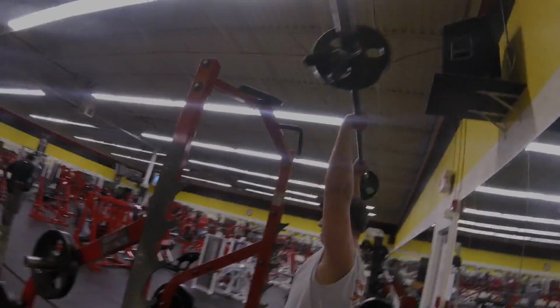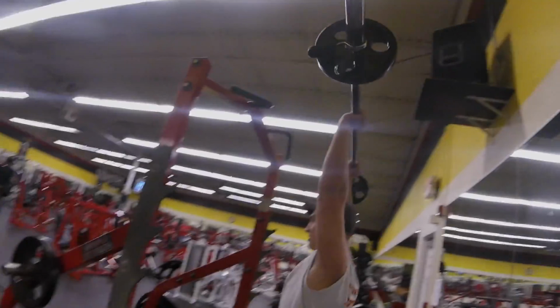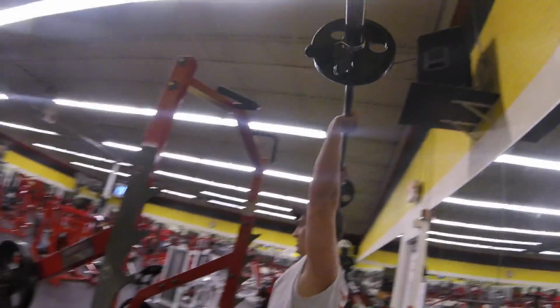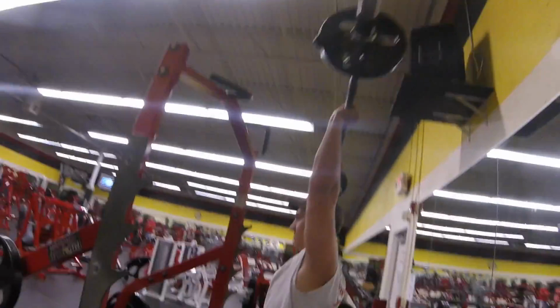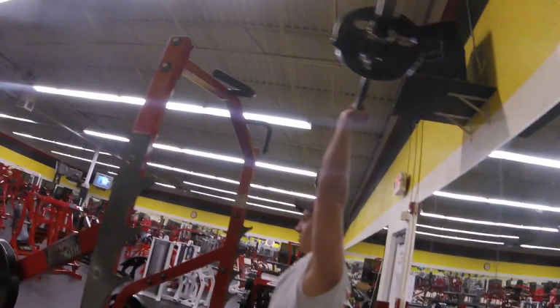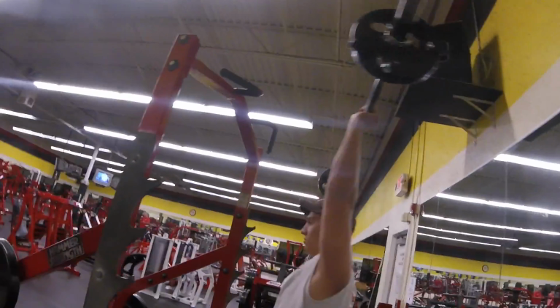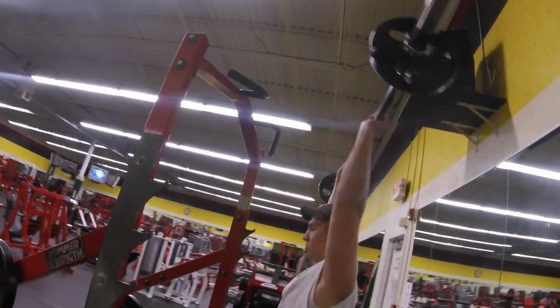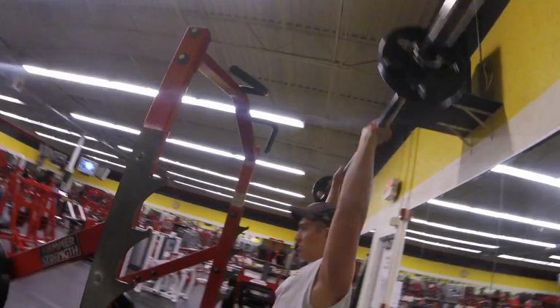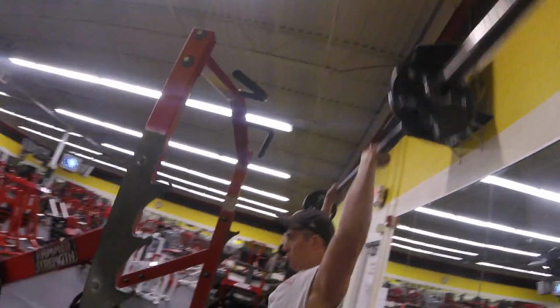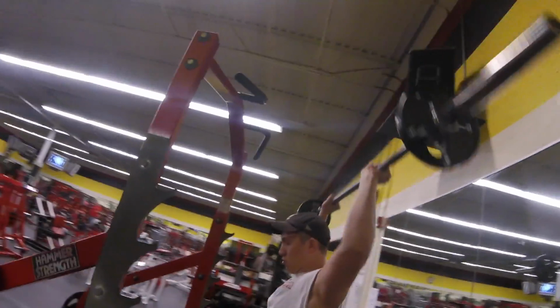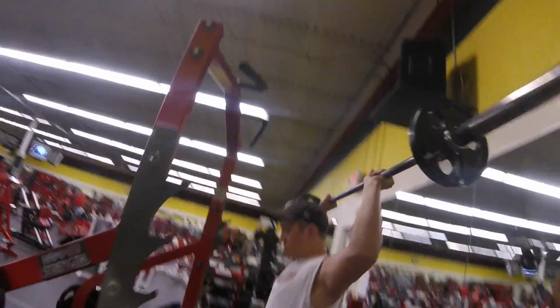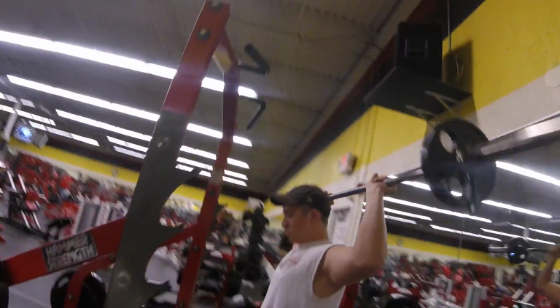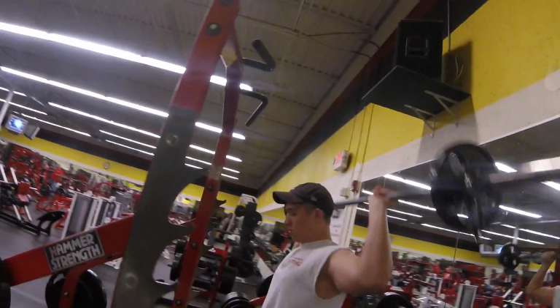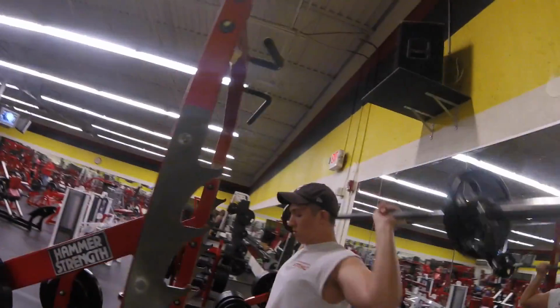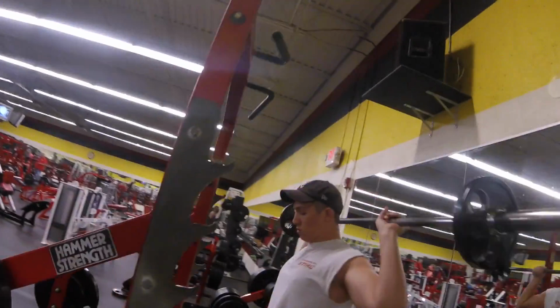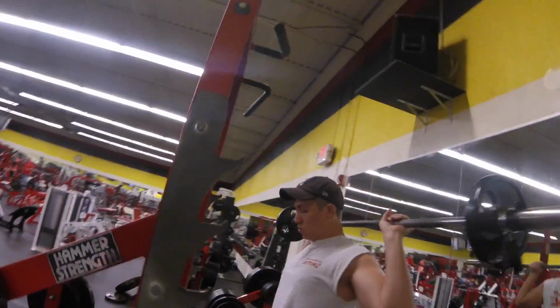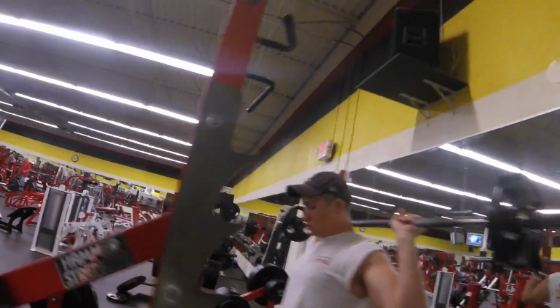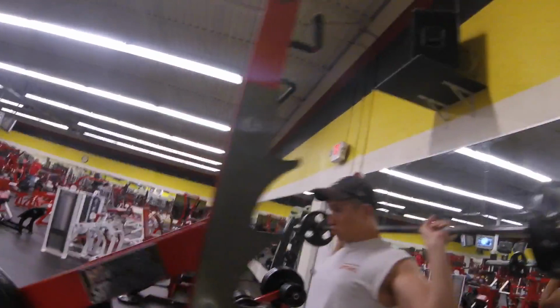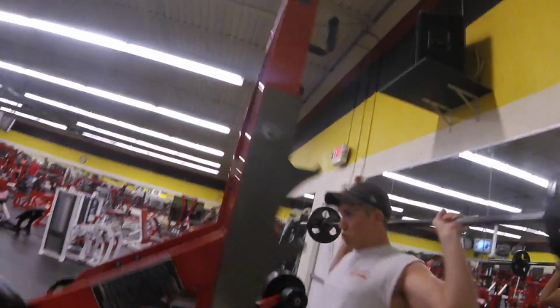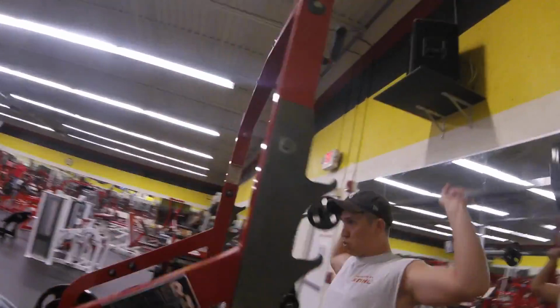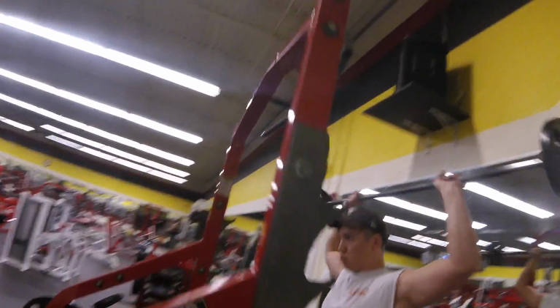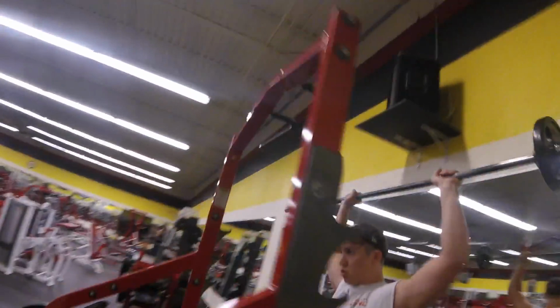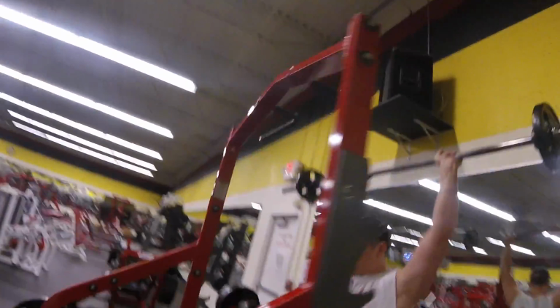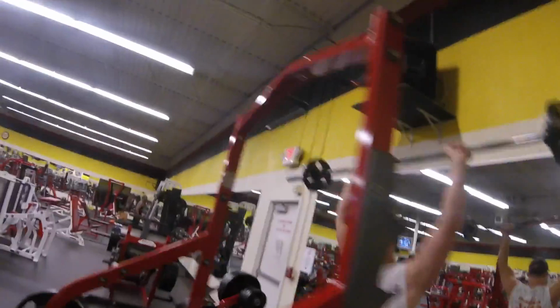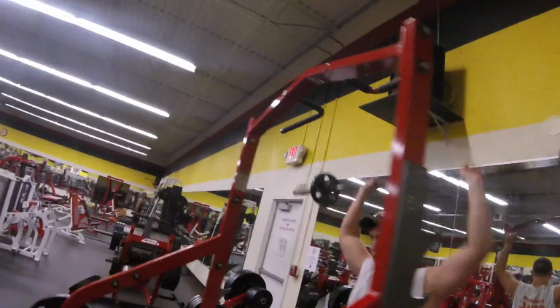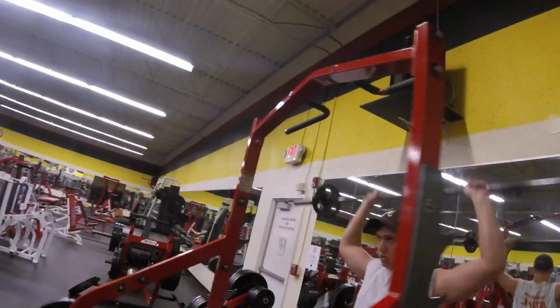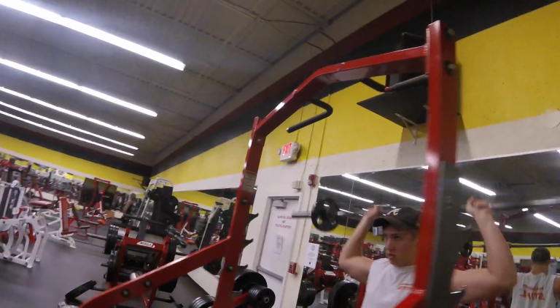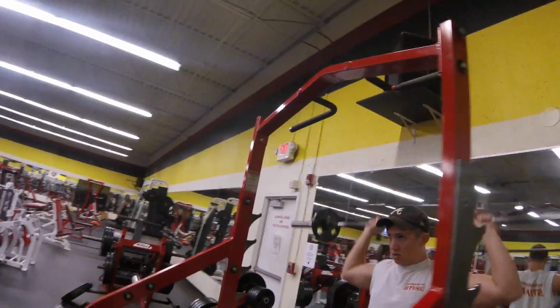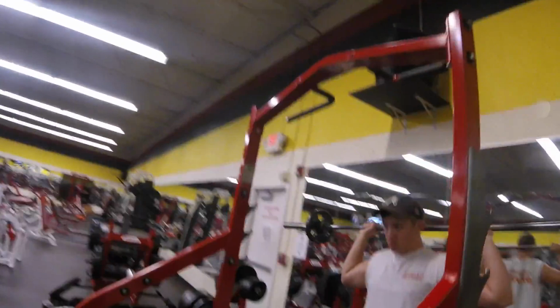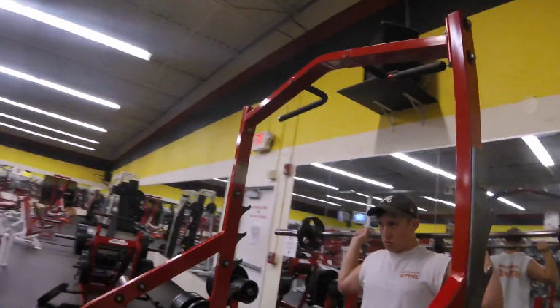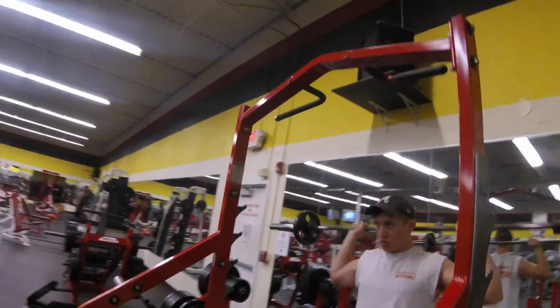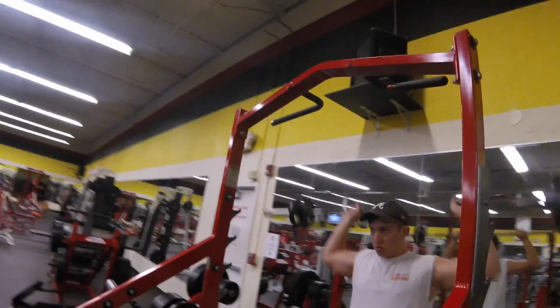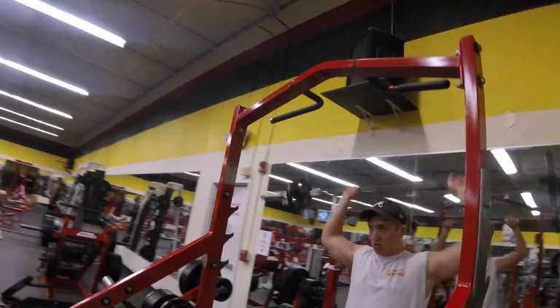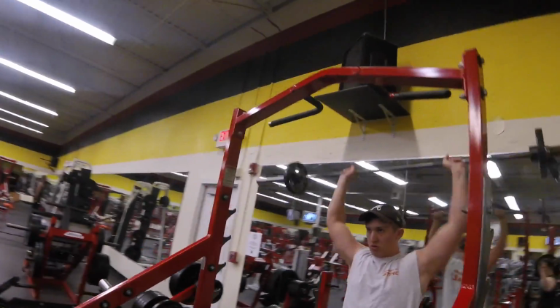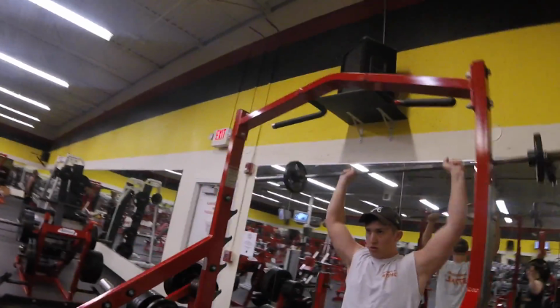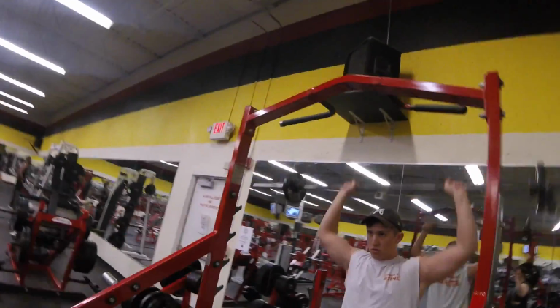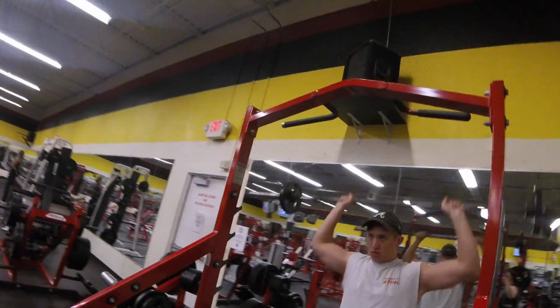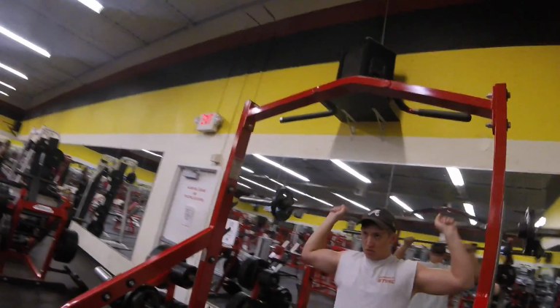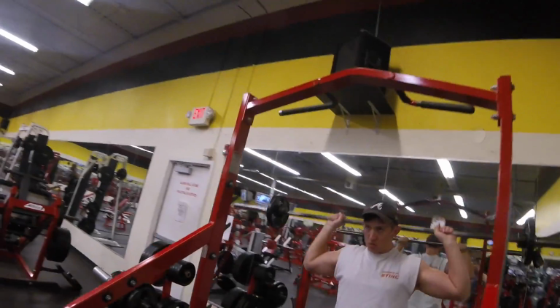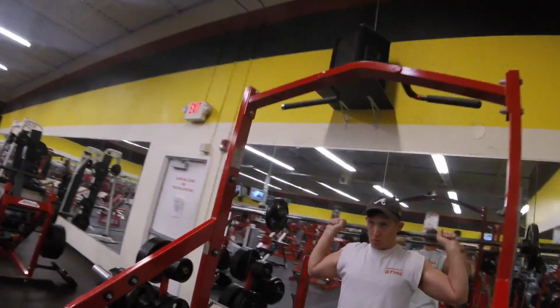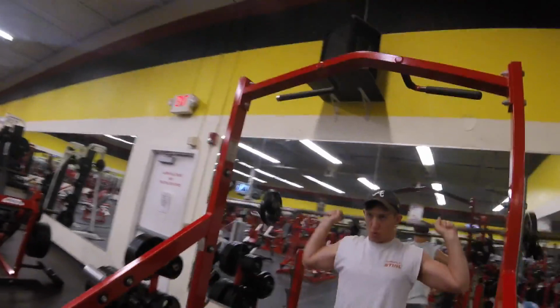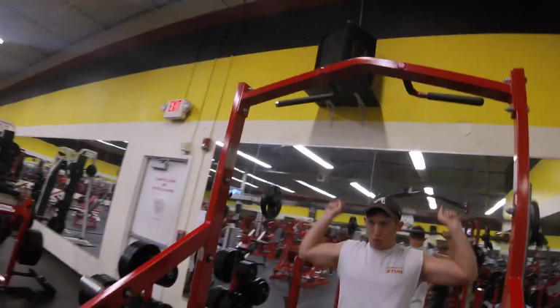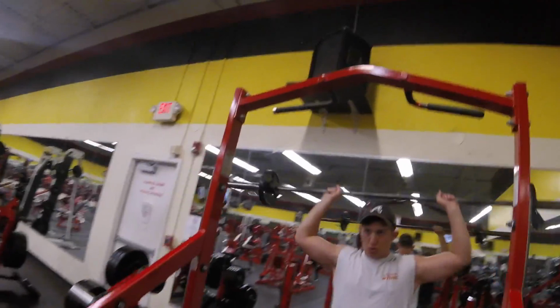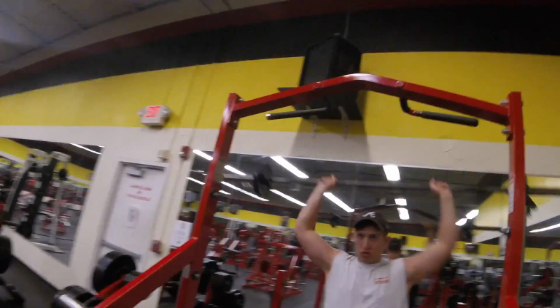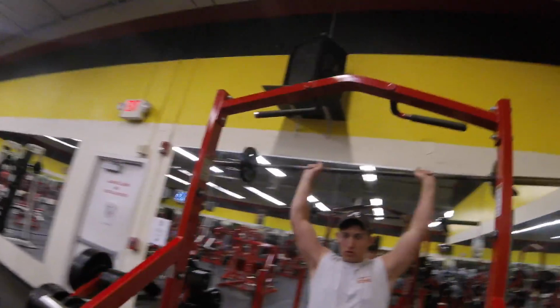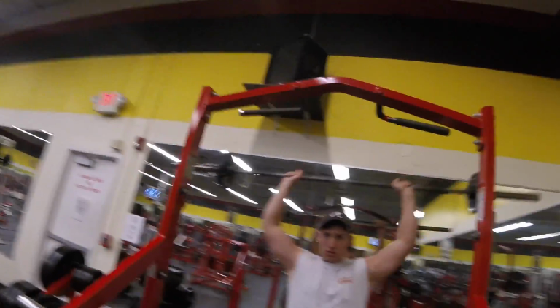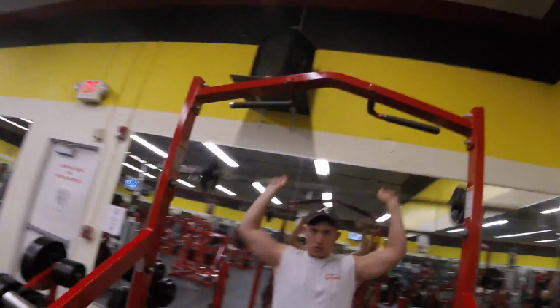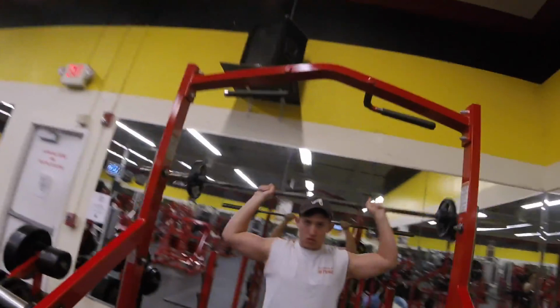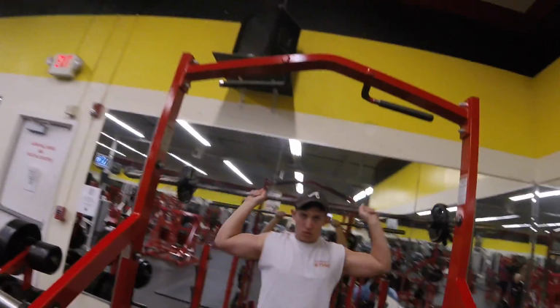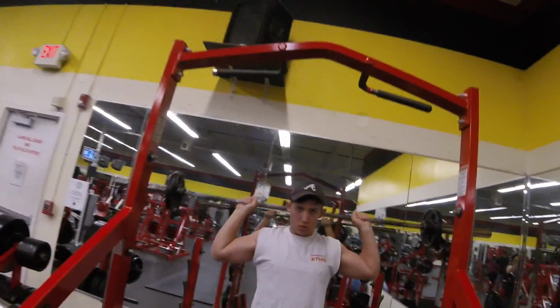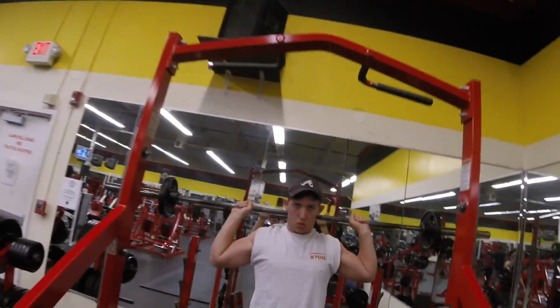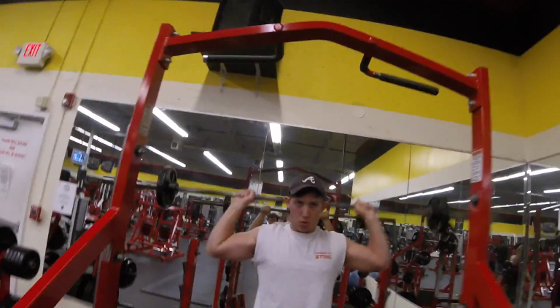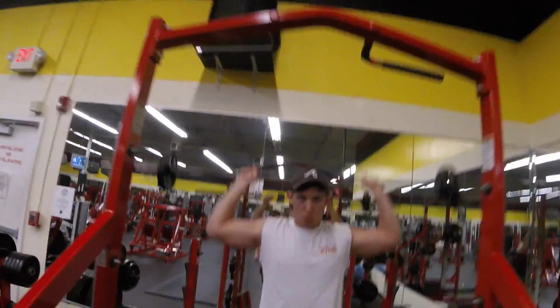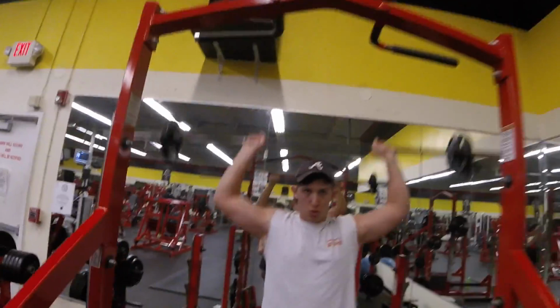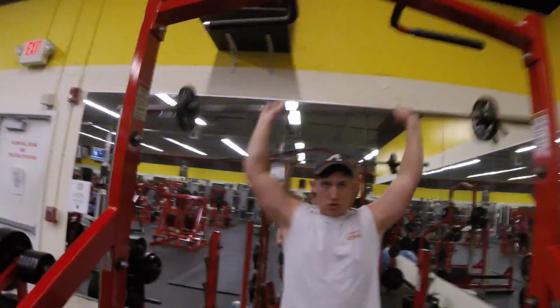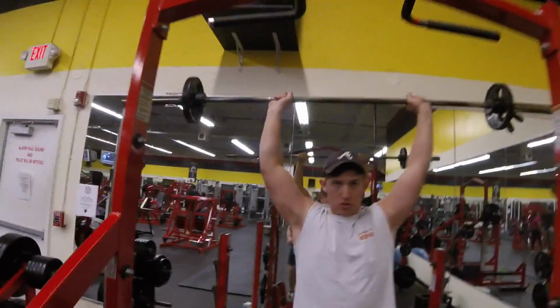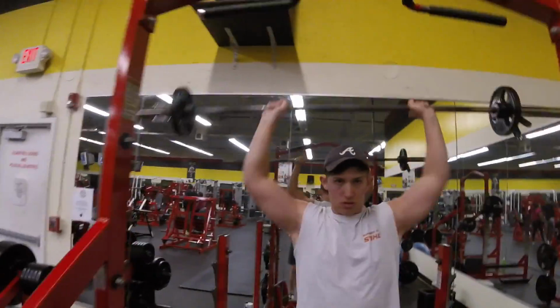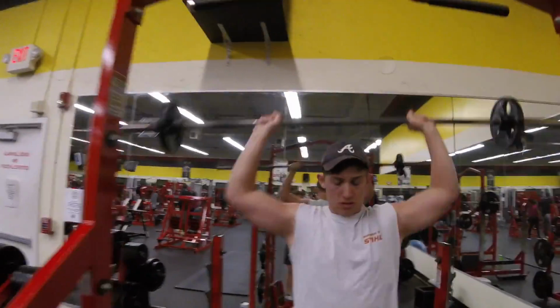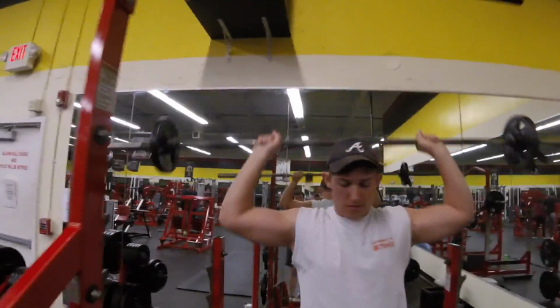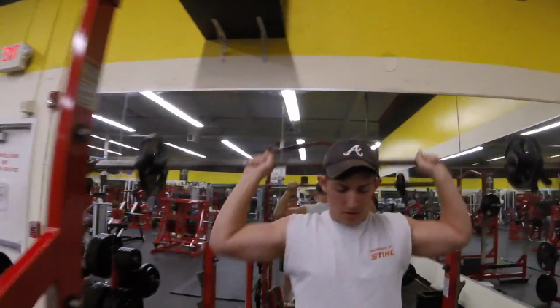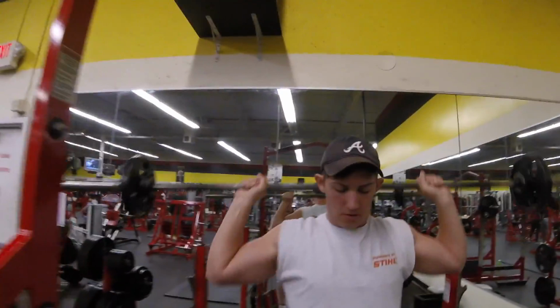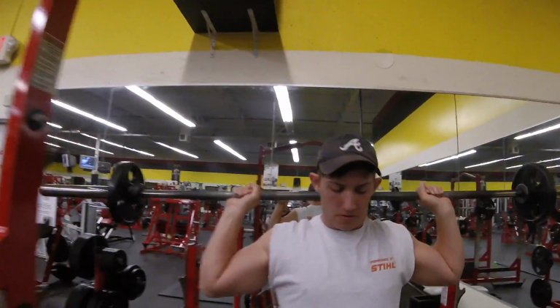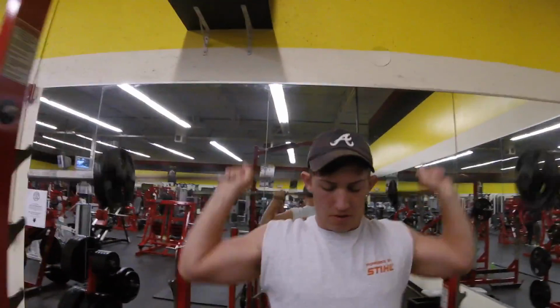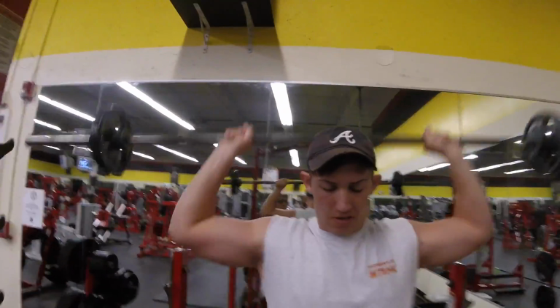Hey guys, what's up? It's Luke representing Max Down Muscle. Today I'll be taking you all through a shoulder workout, and this right here is the warm-up.